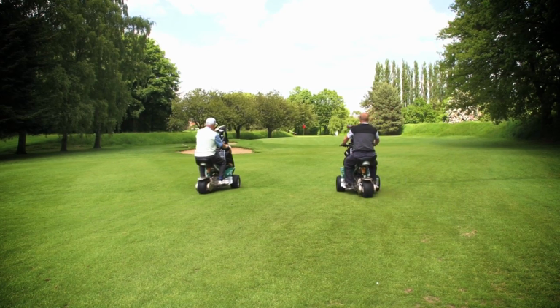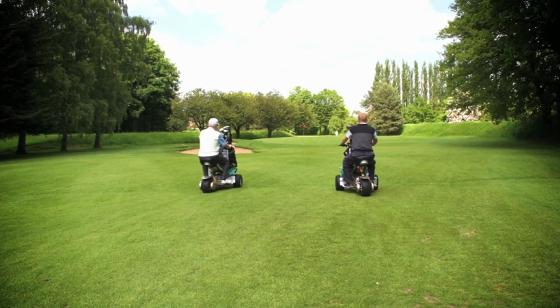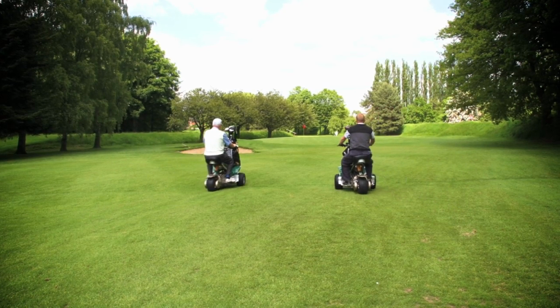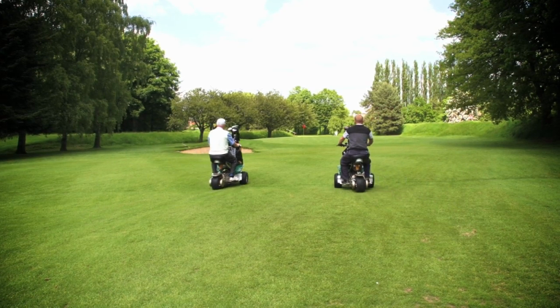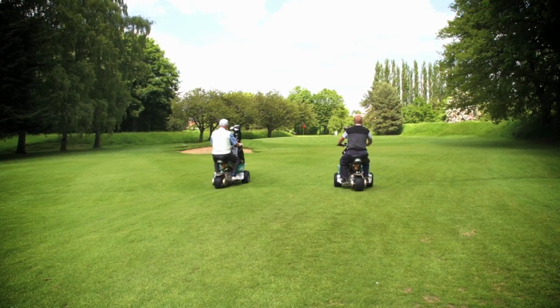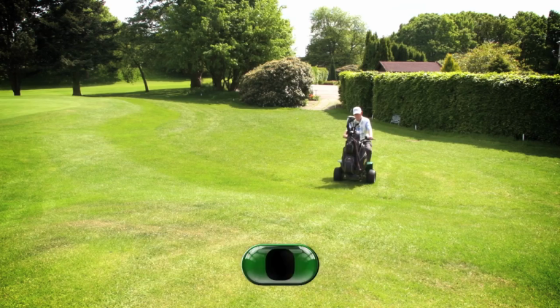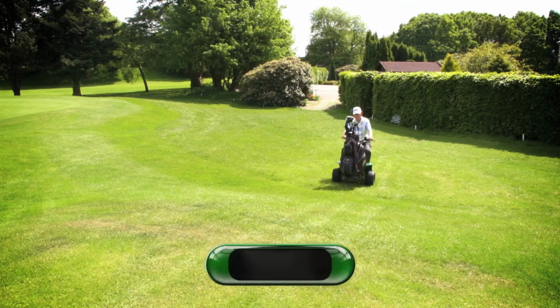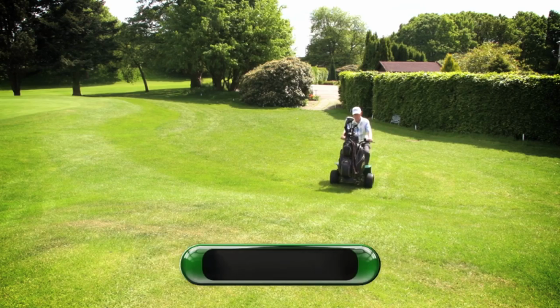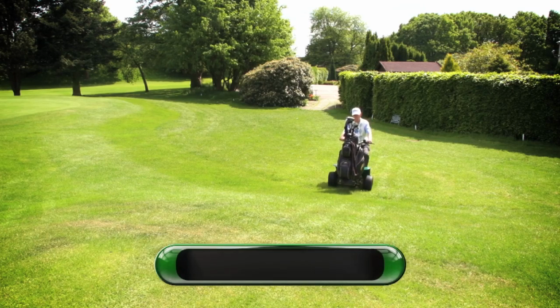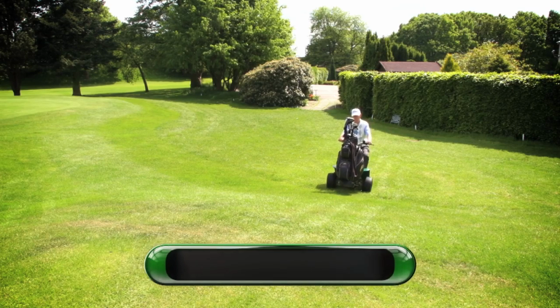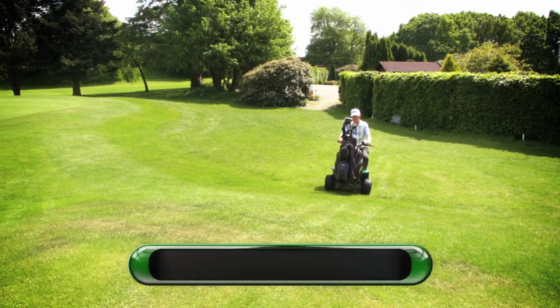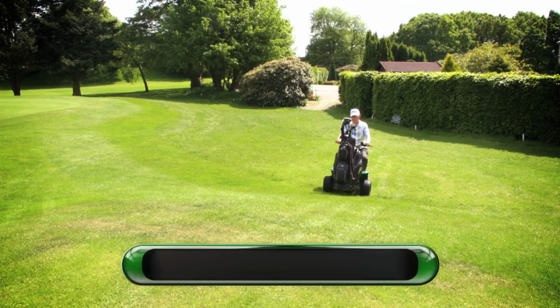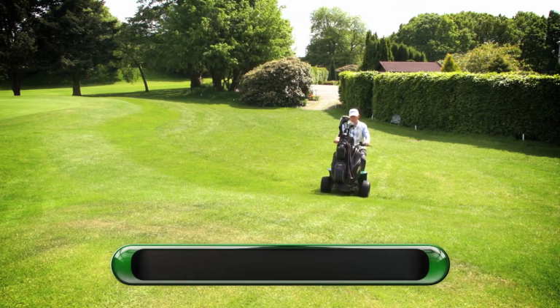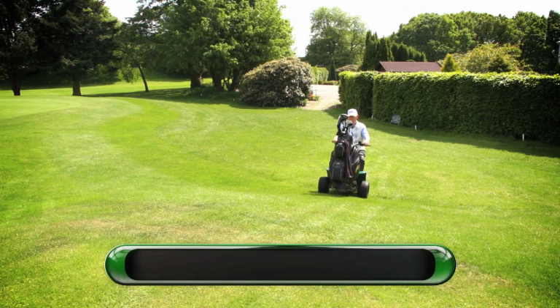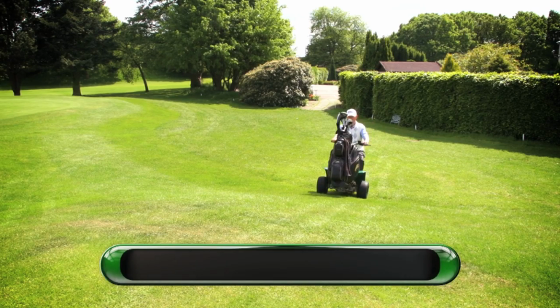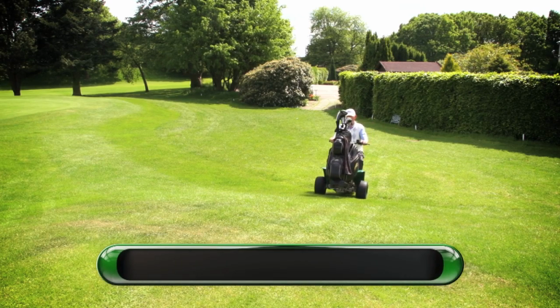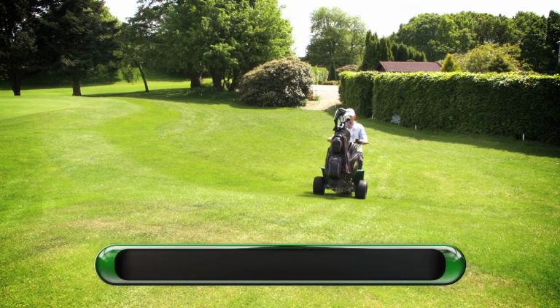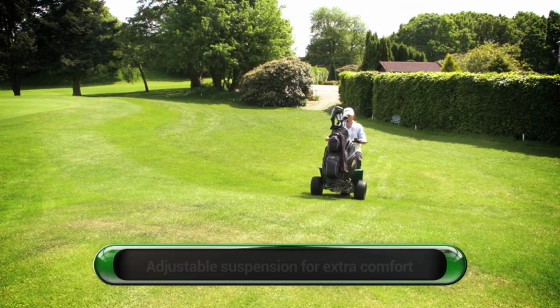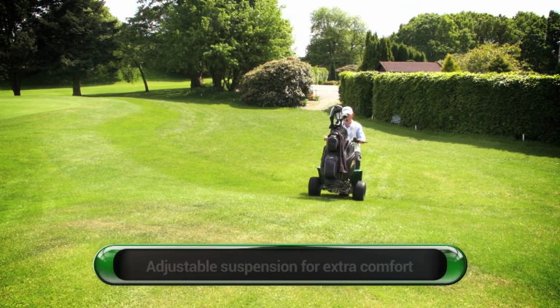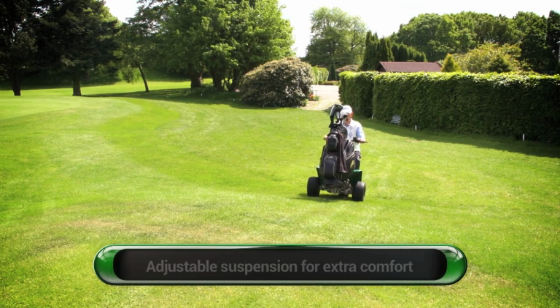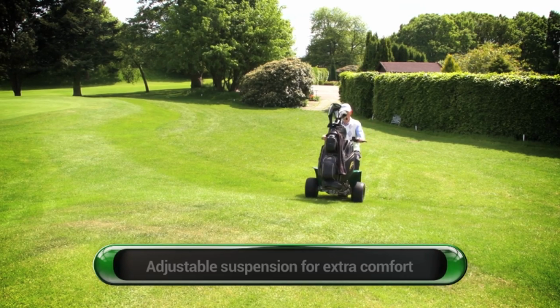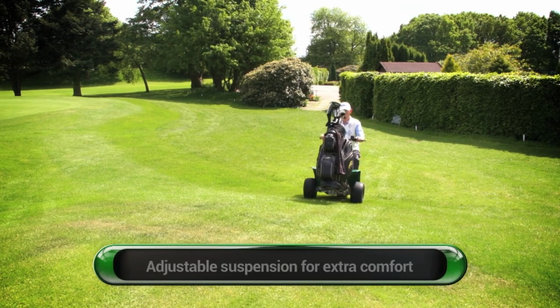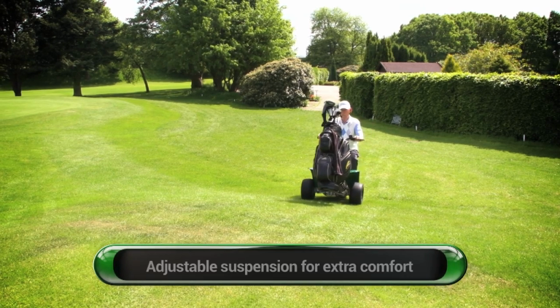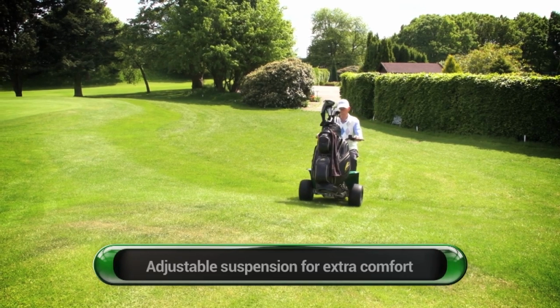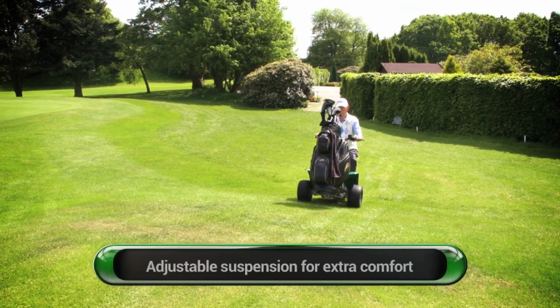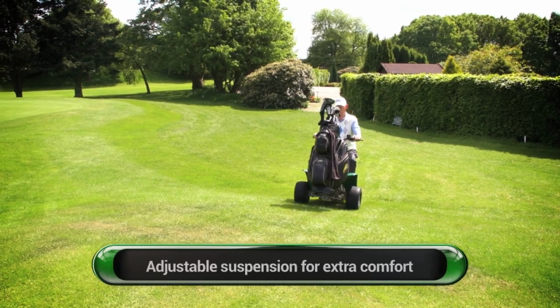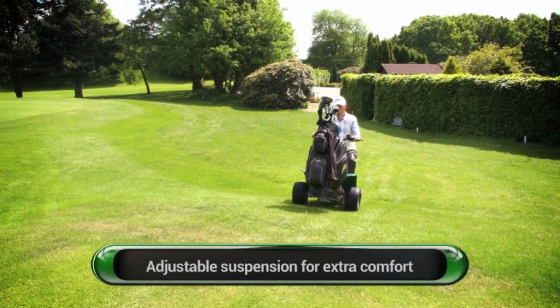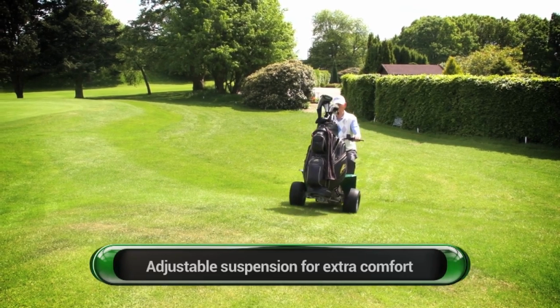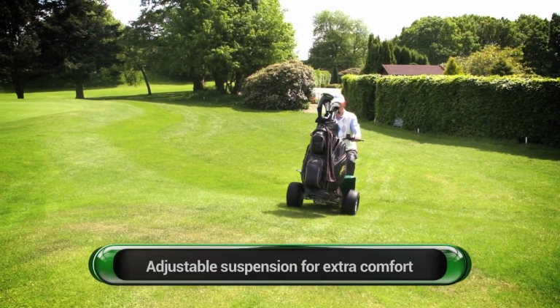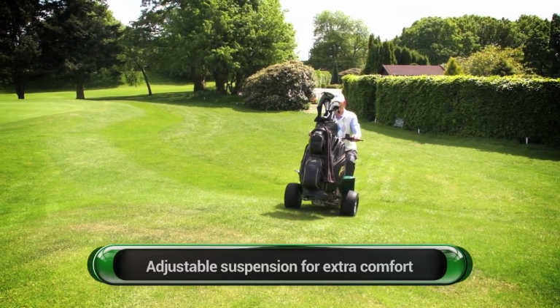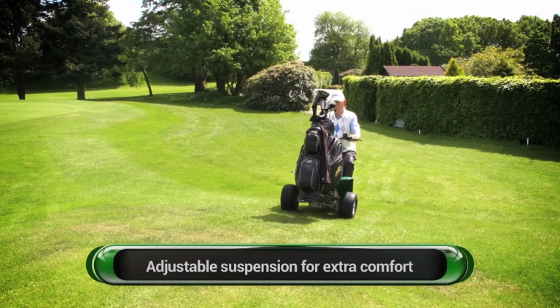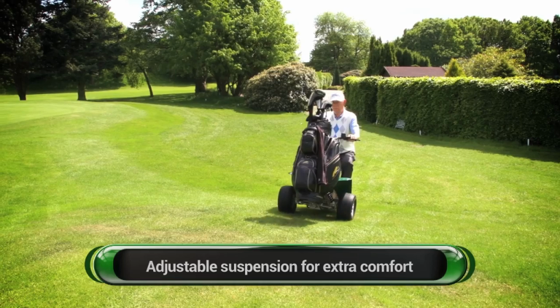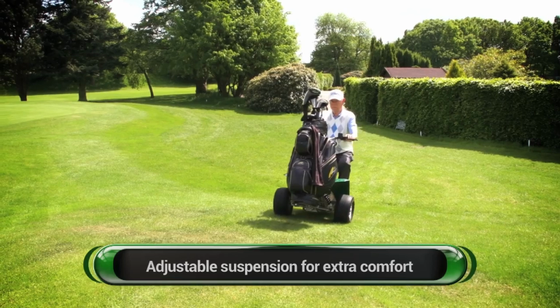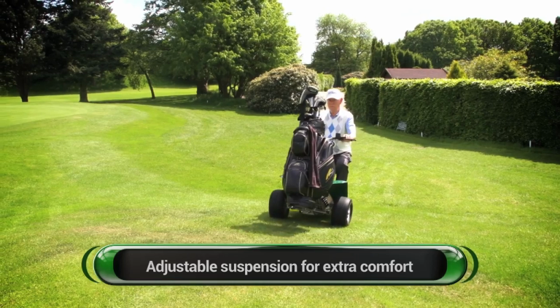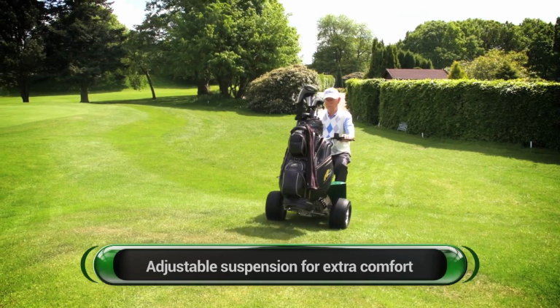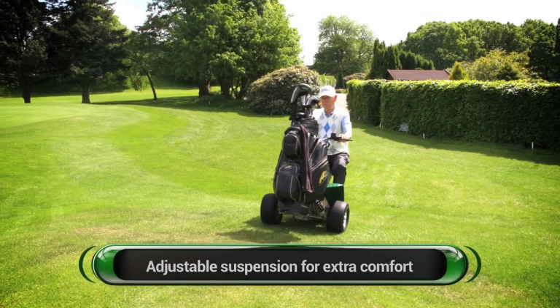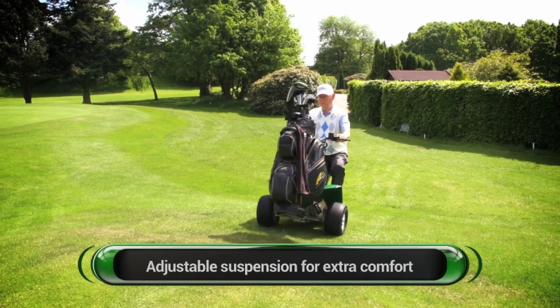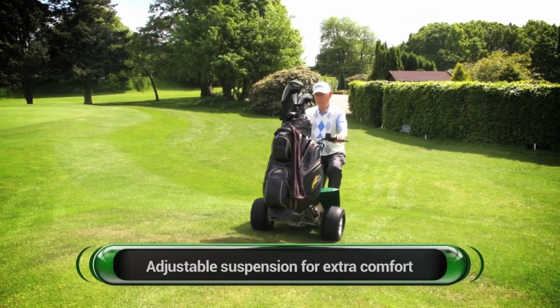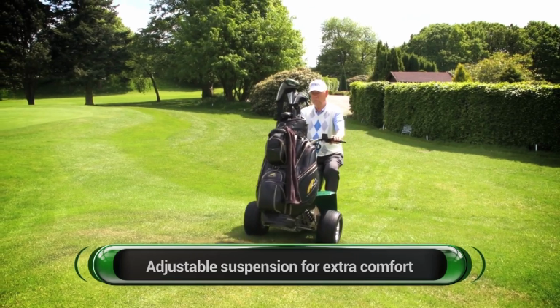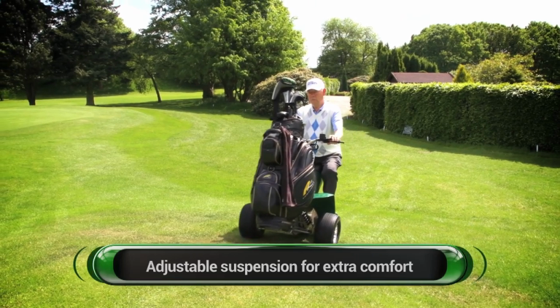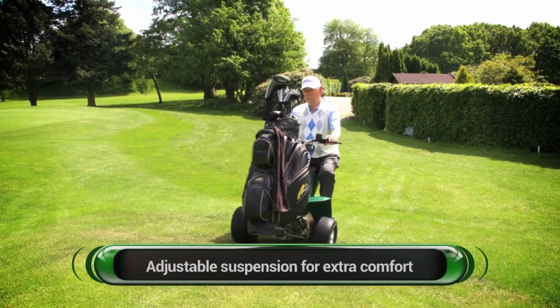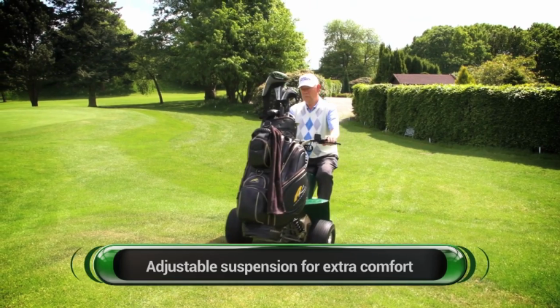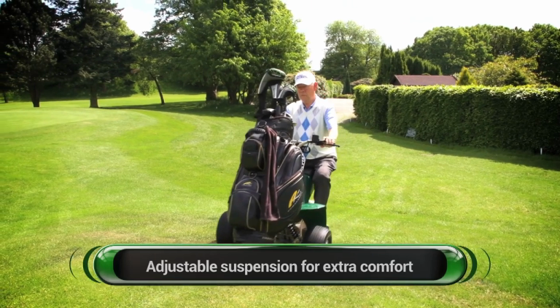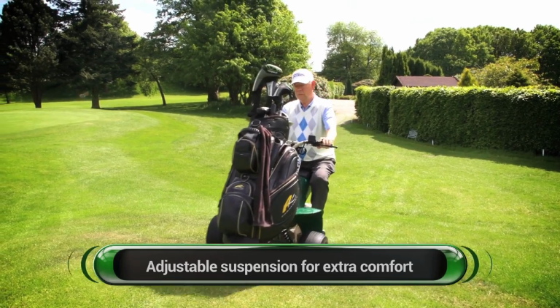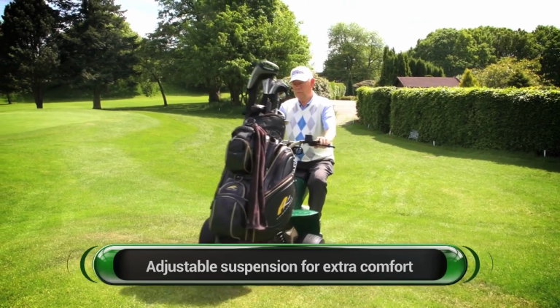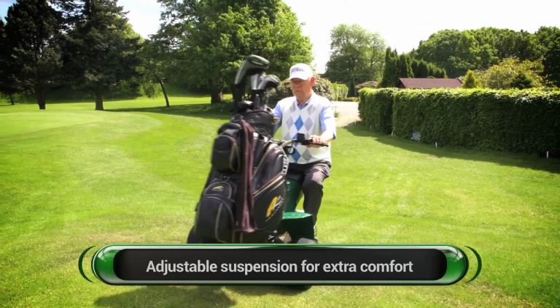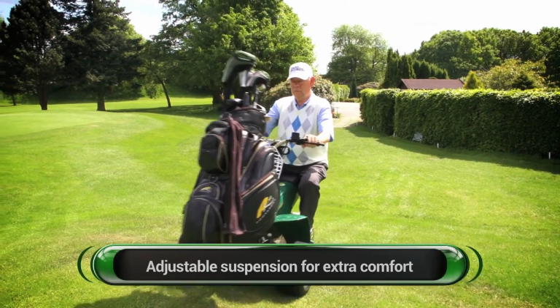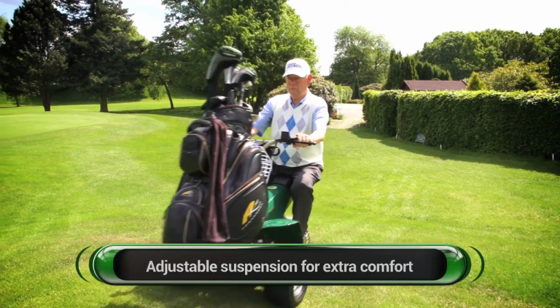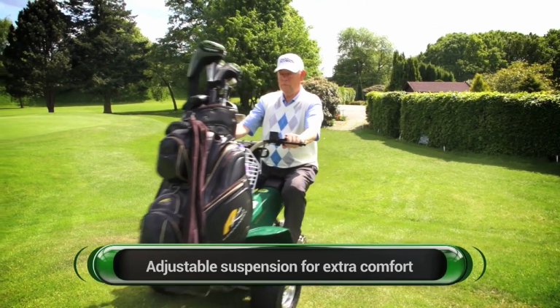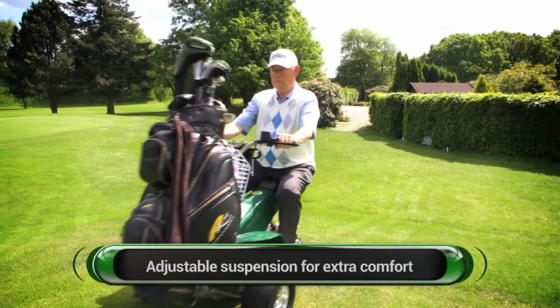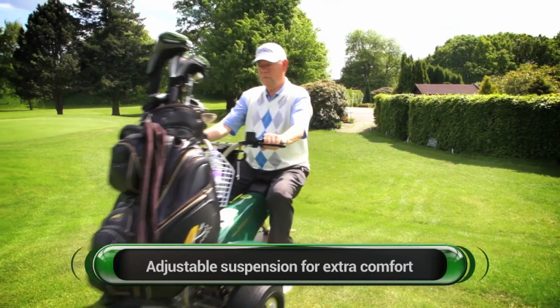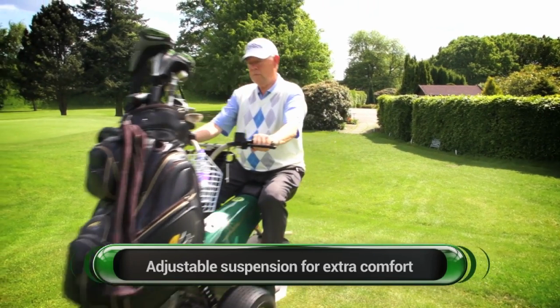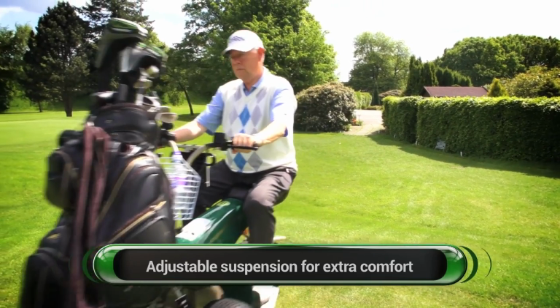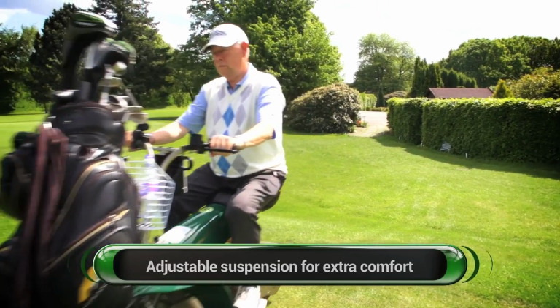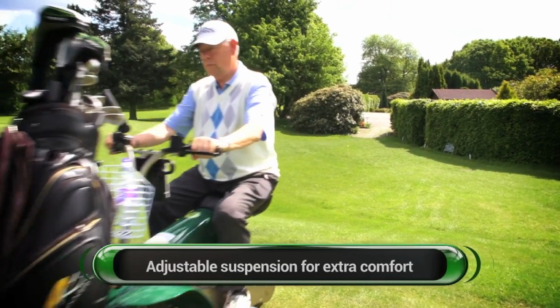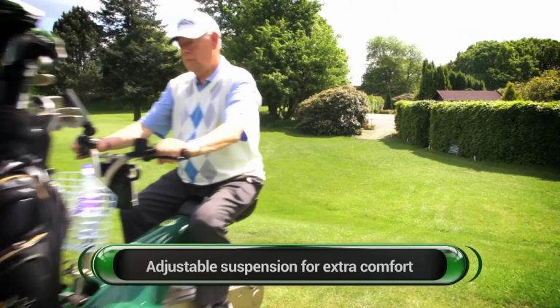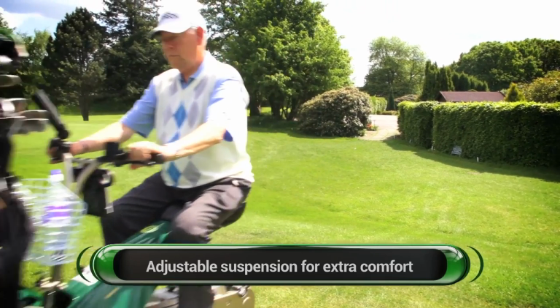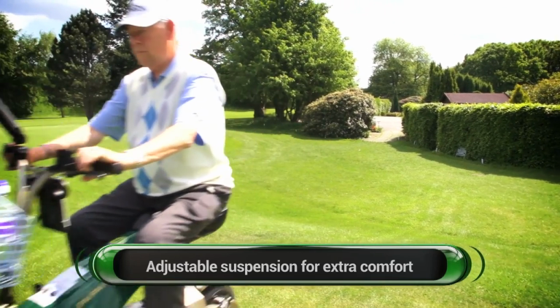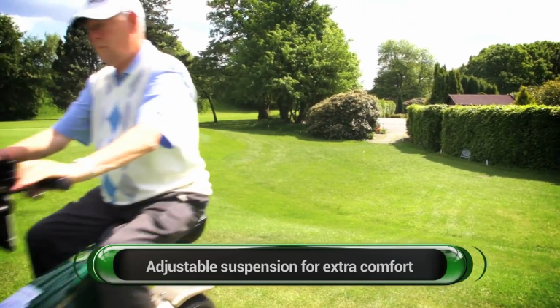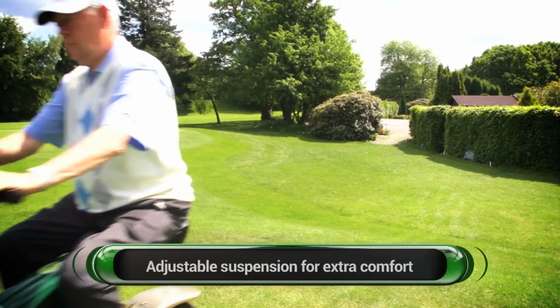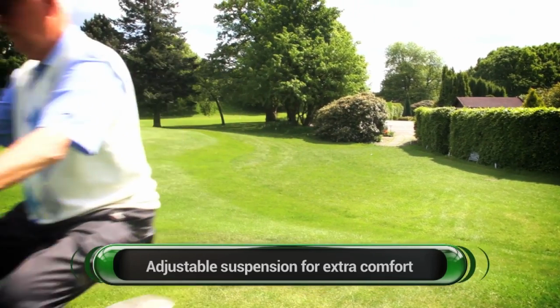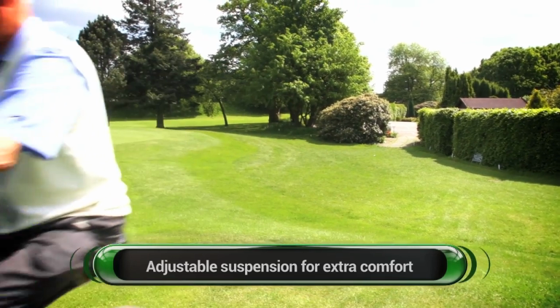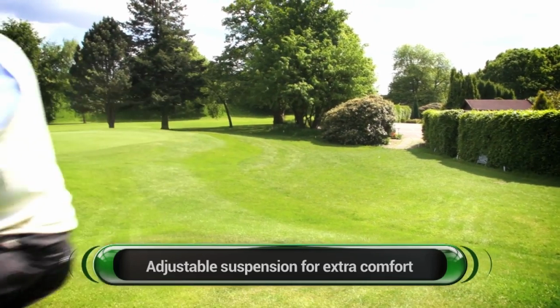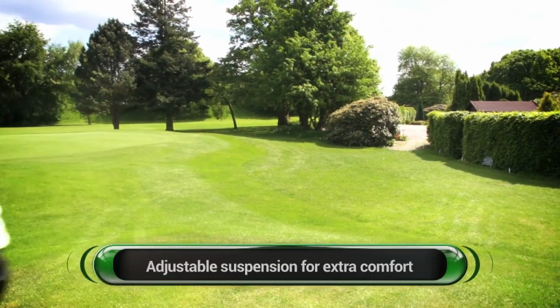The buggy copes well with hilly terrain. In second gear, it will climb up a 25-degree incline with ease.